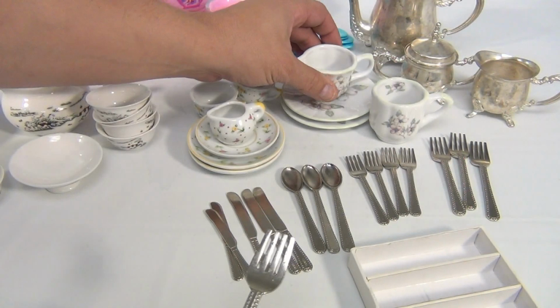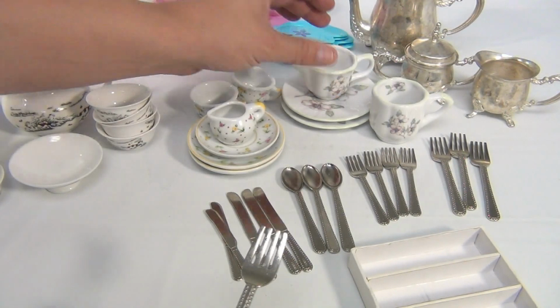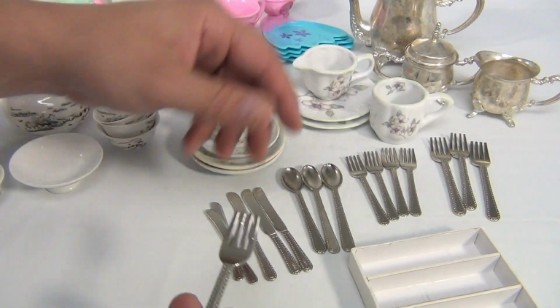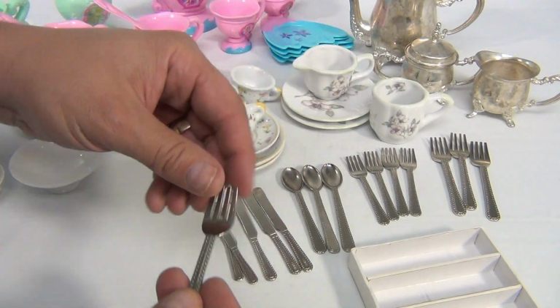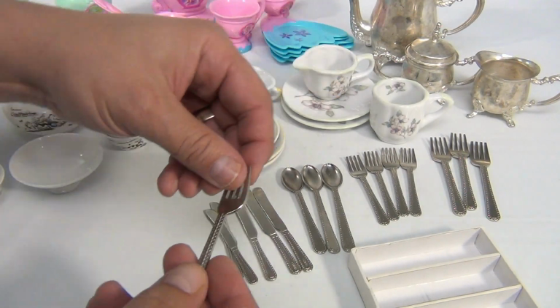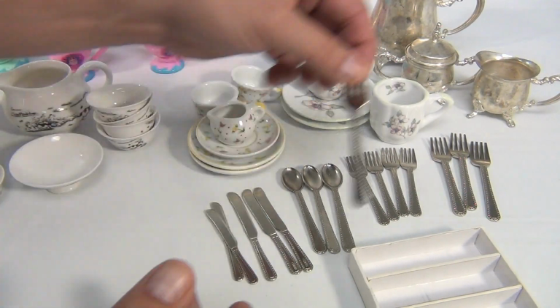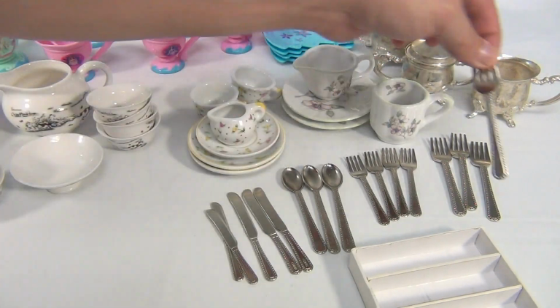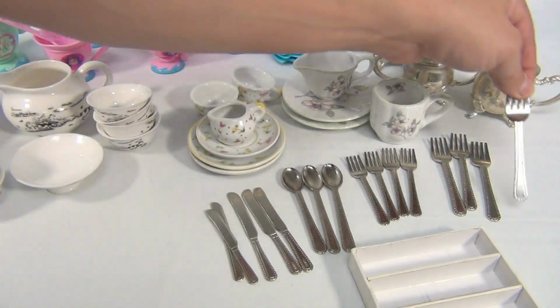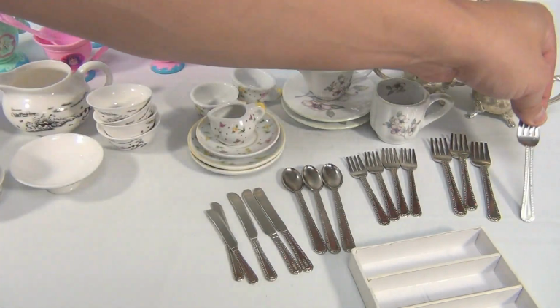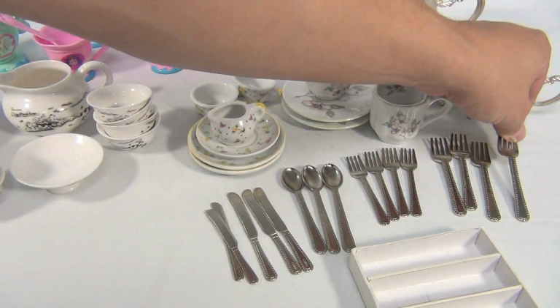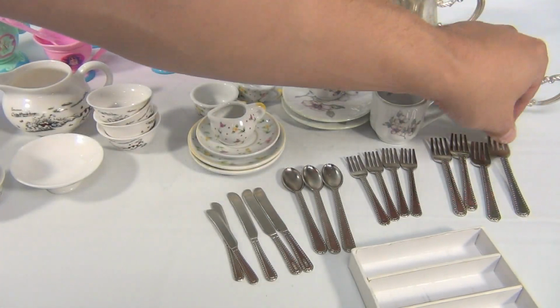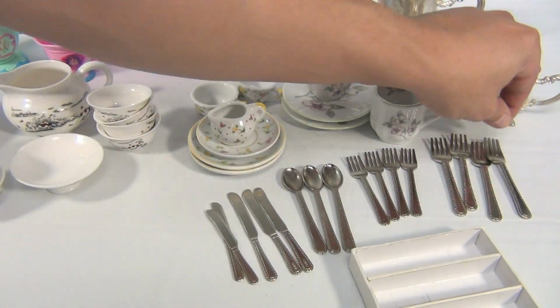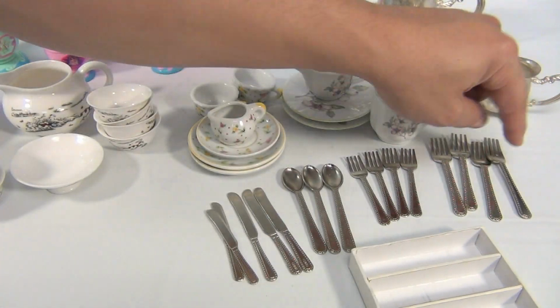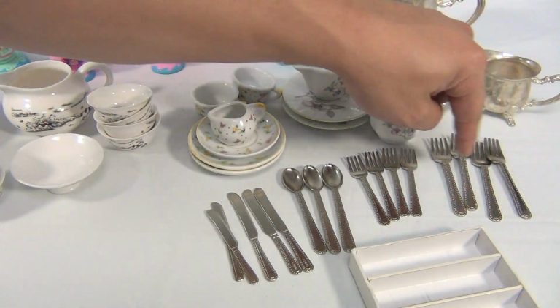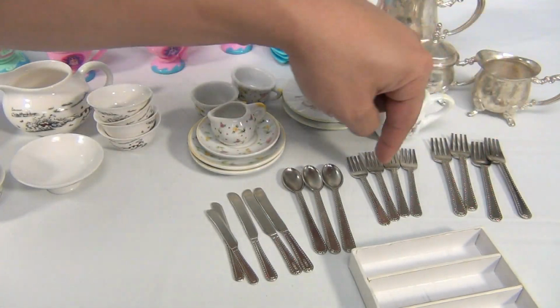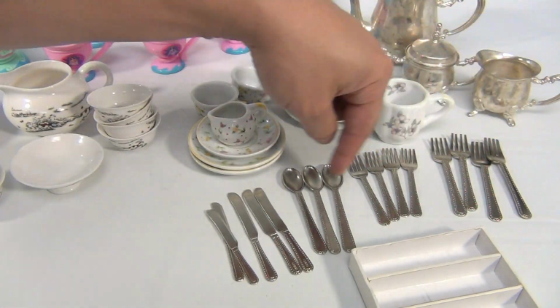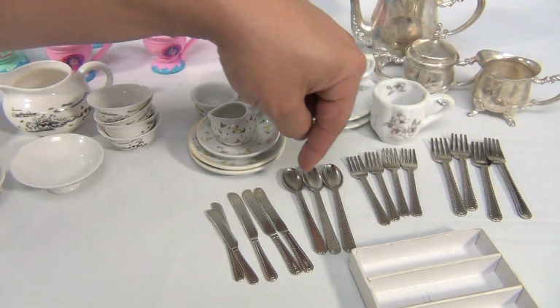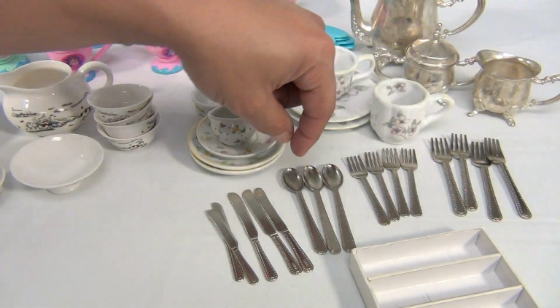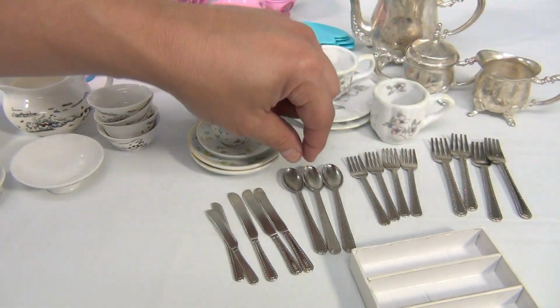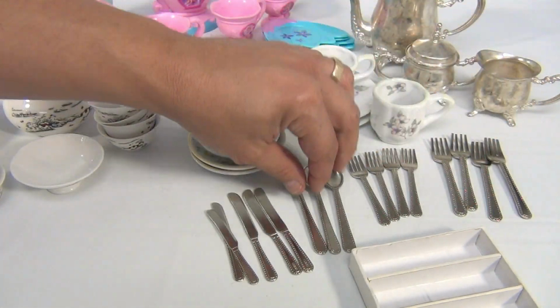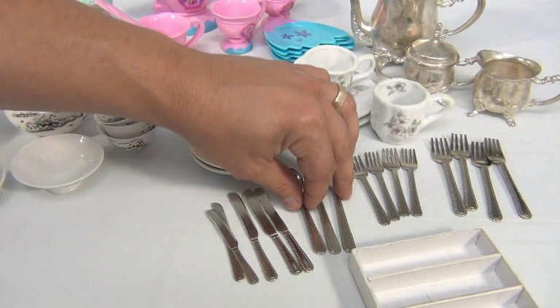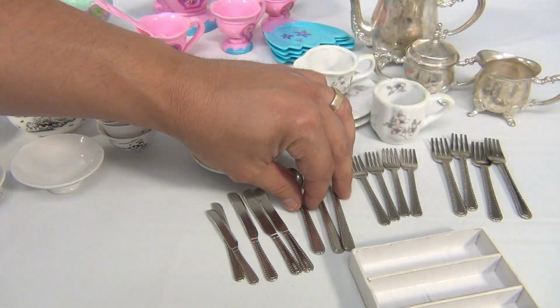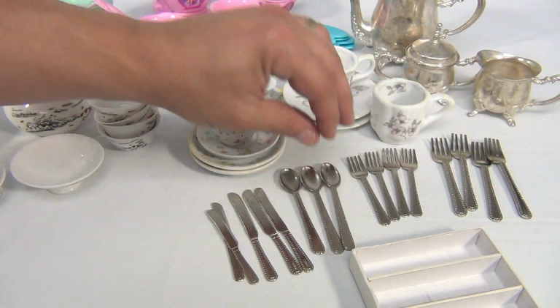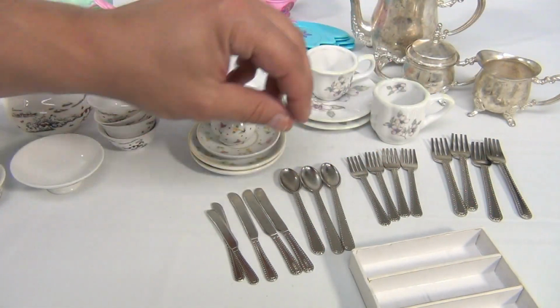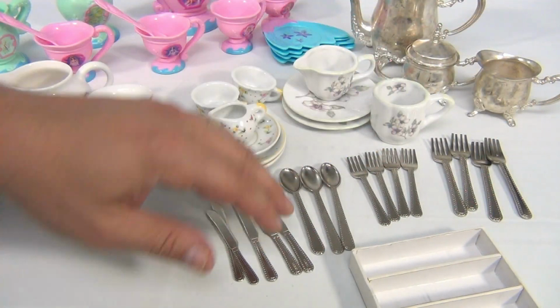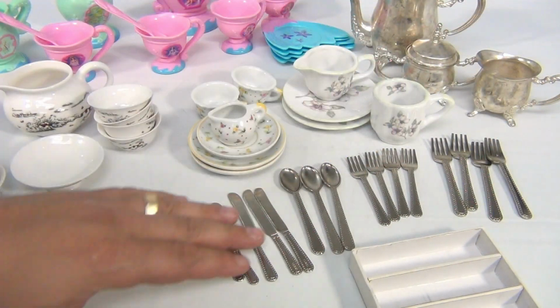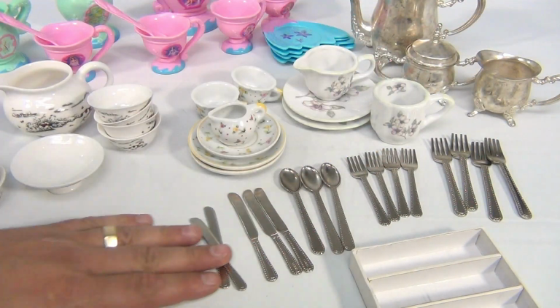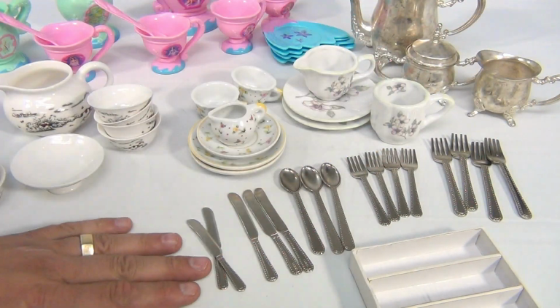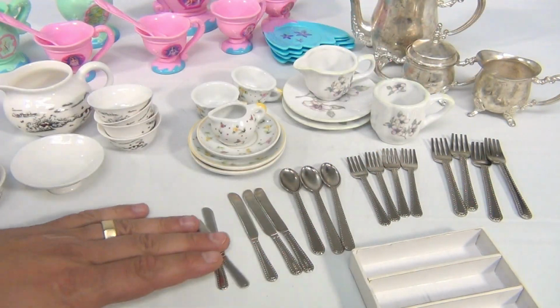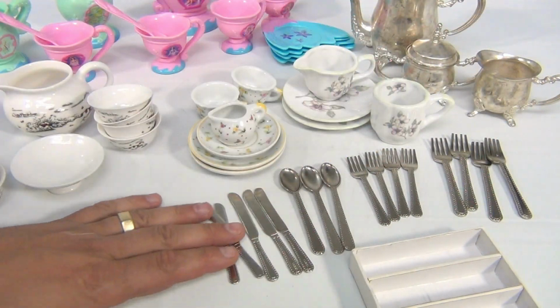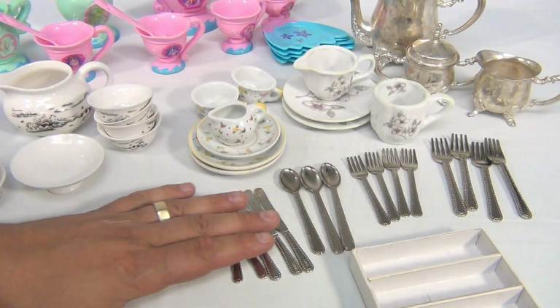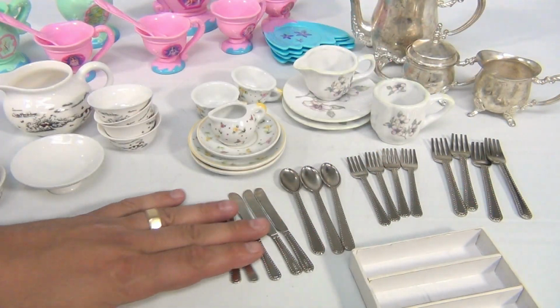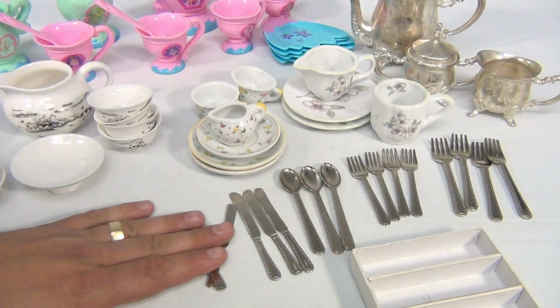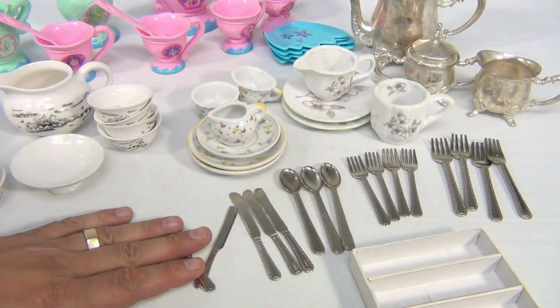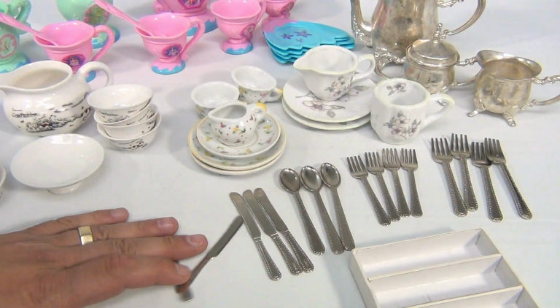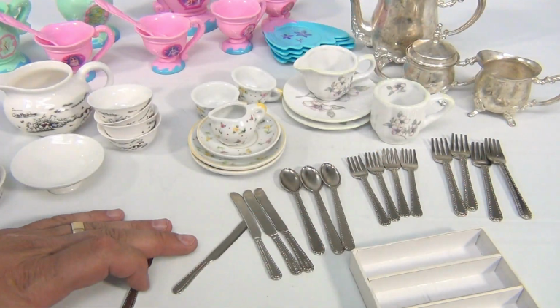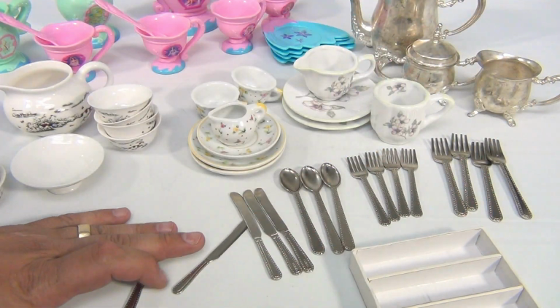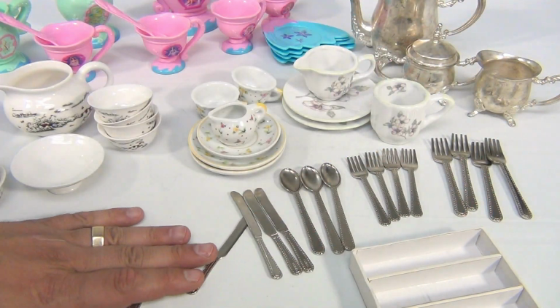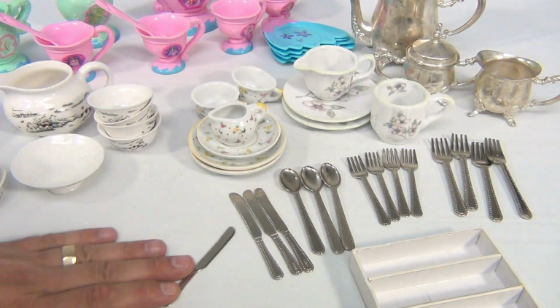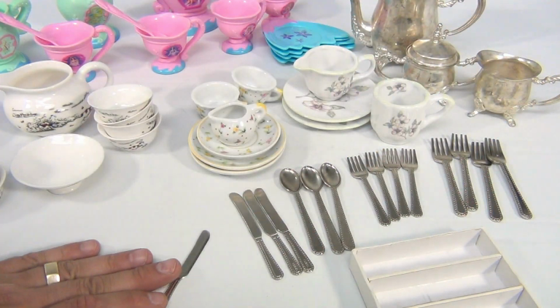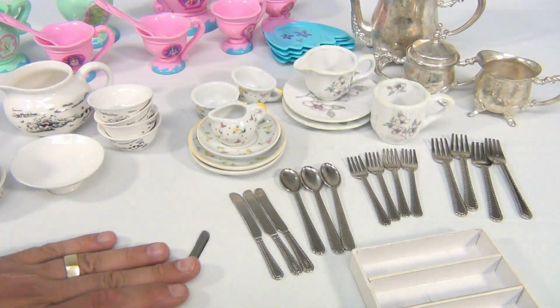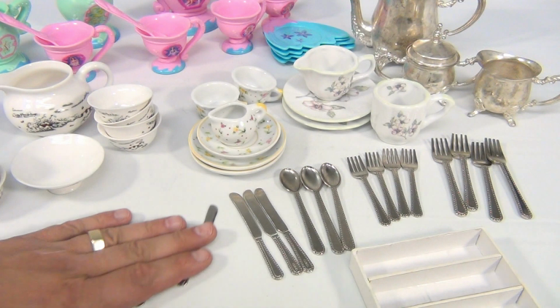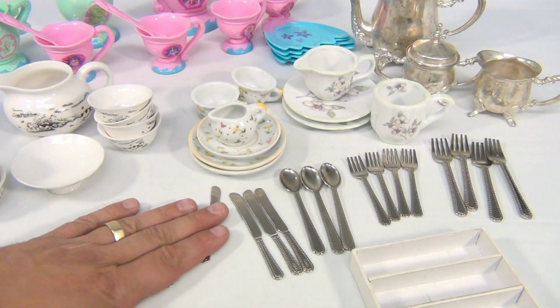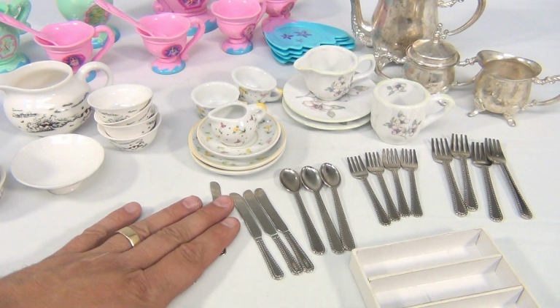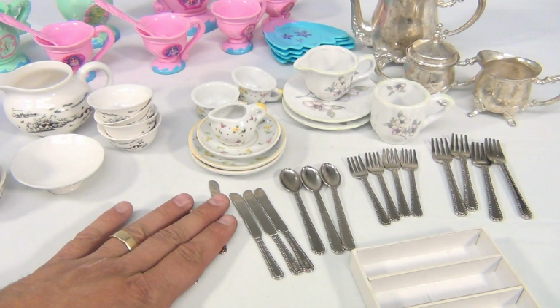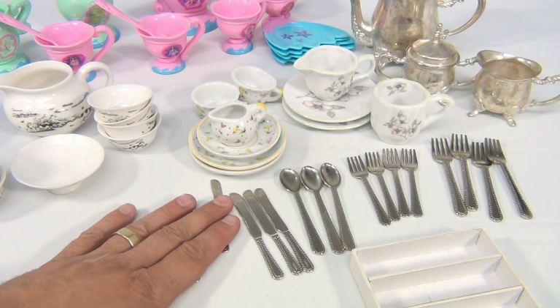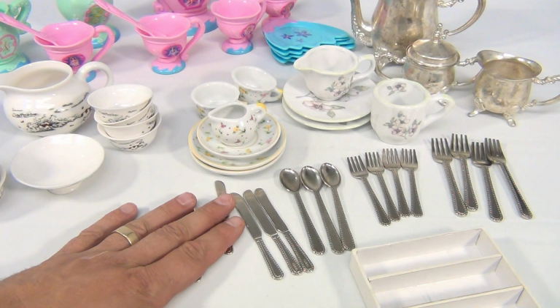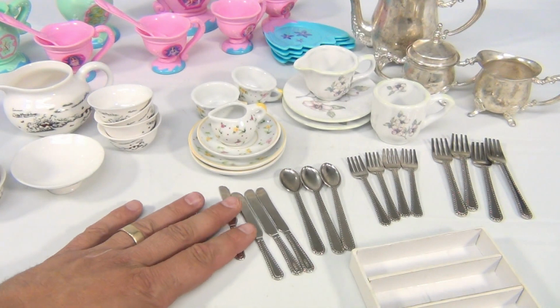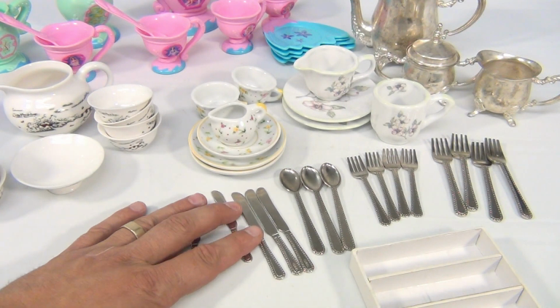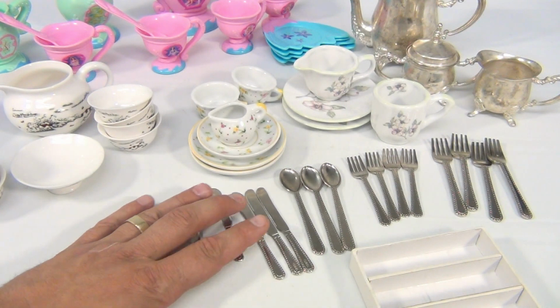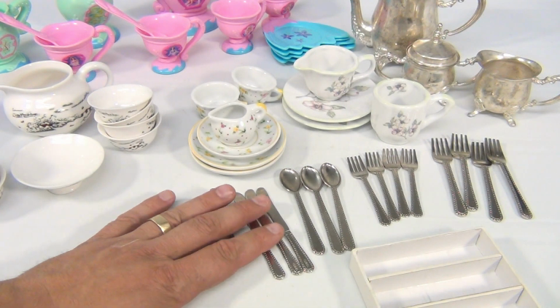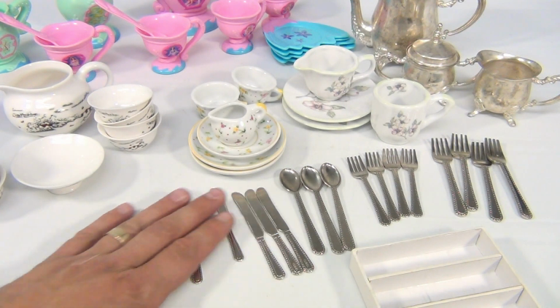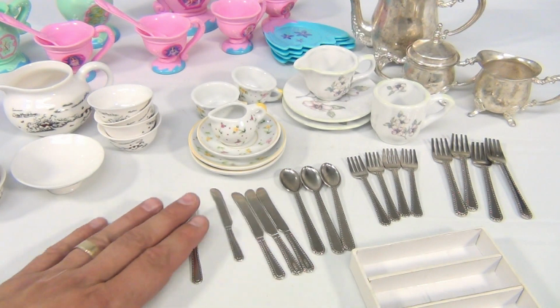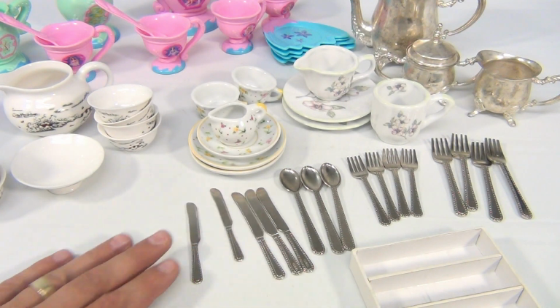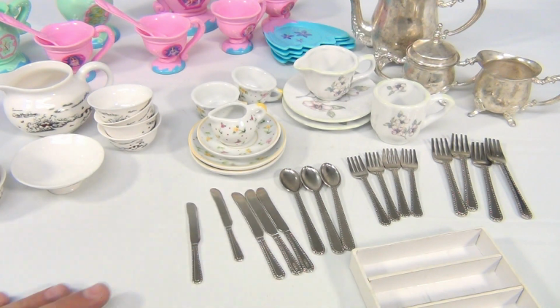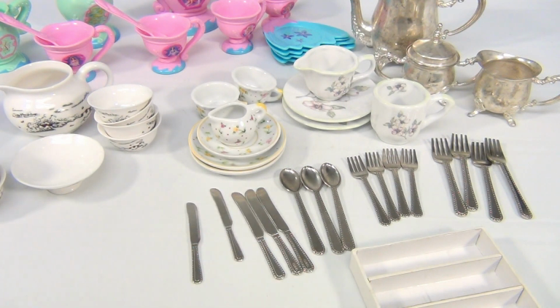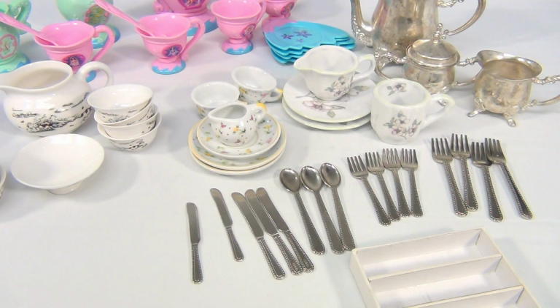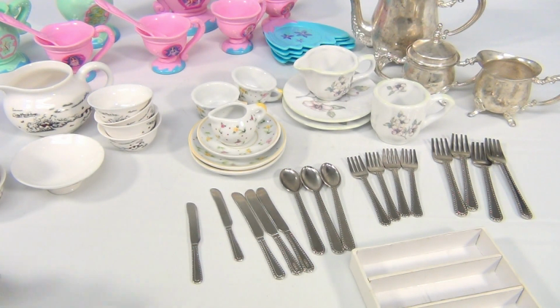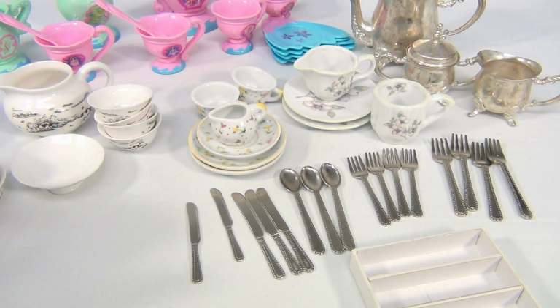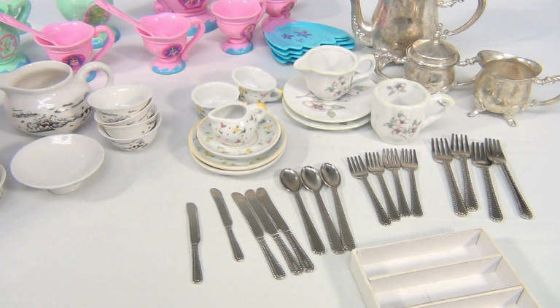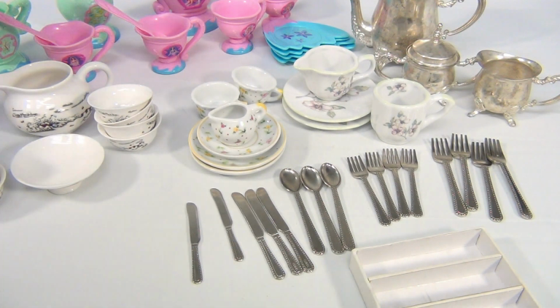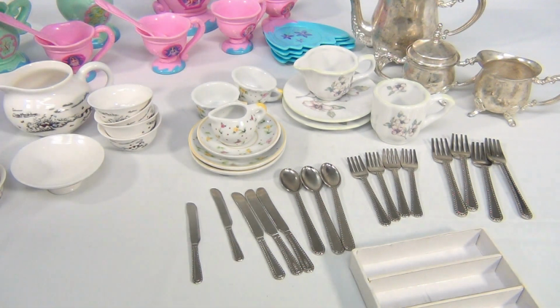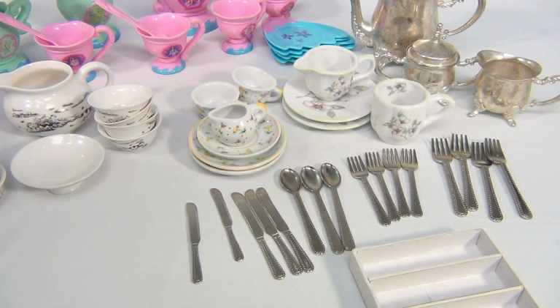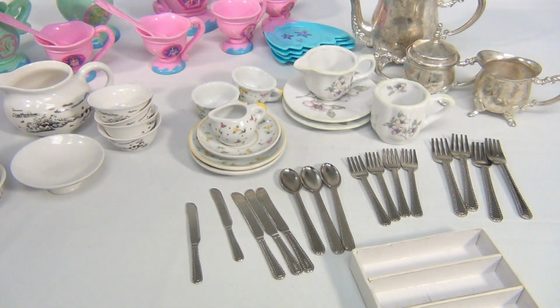There are eight forks of different sizes, three spoons, and five spreading knives in two different sizes.